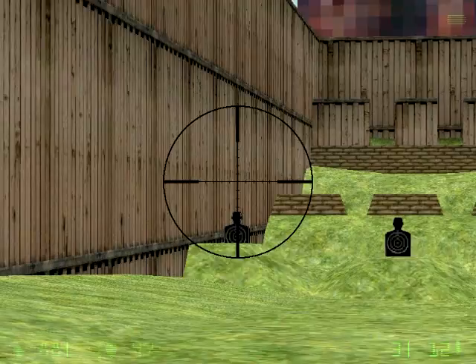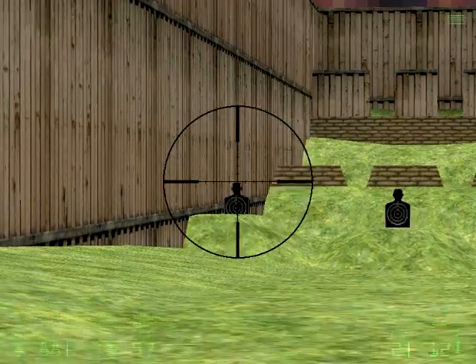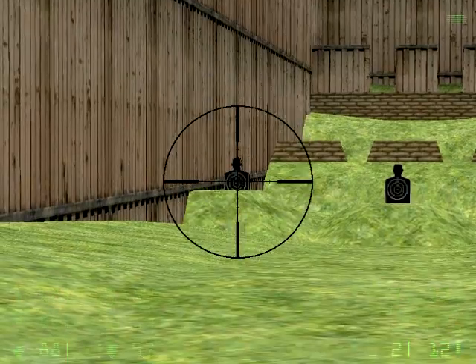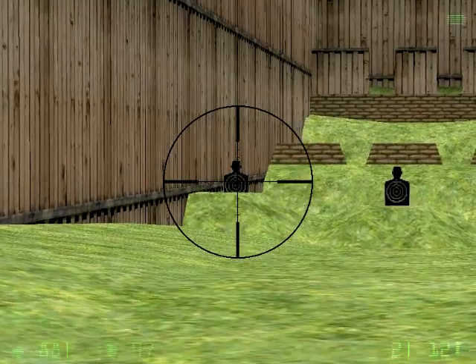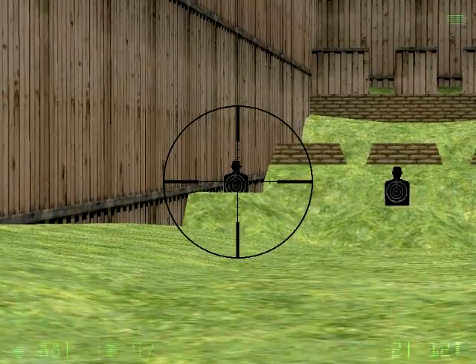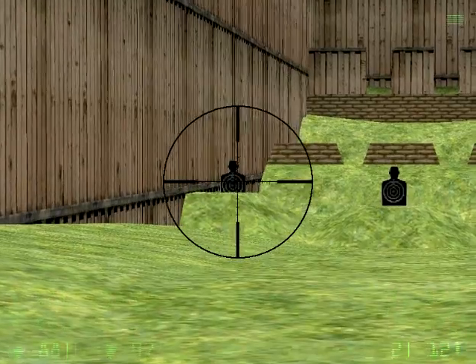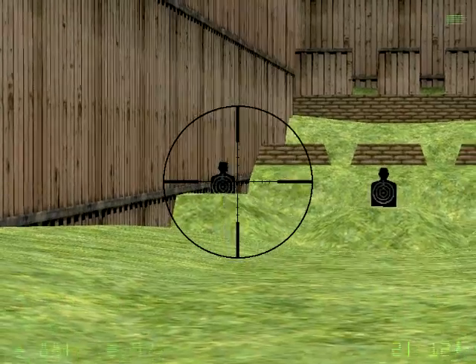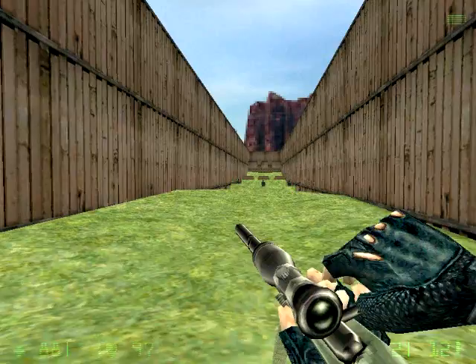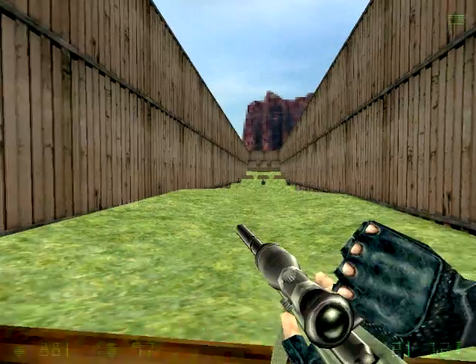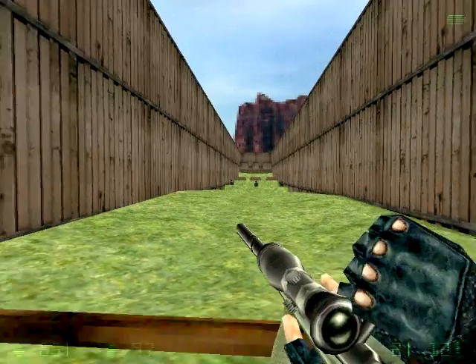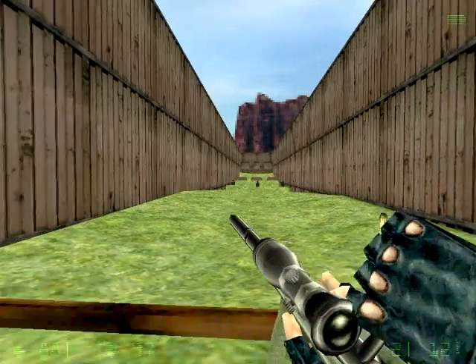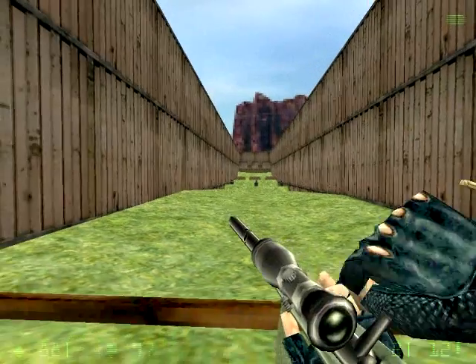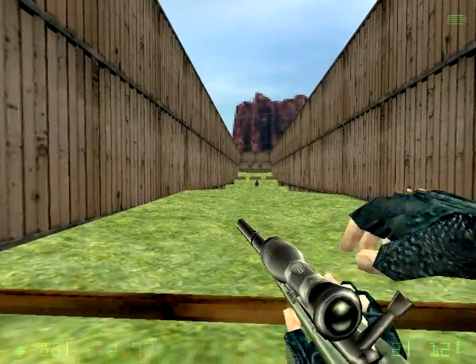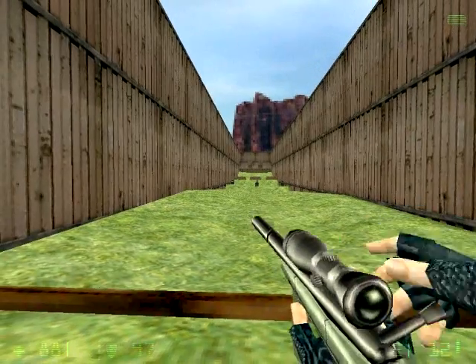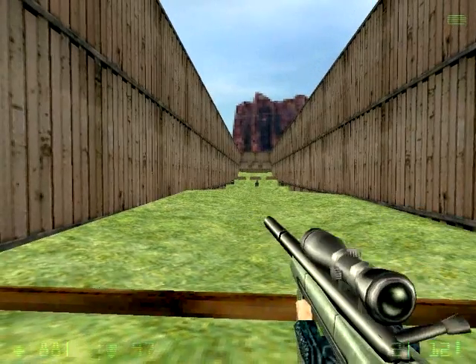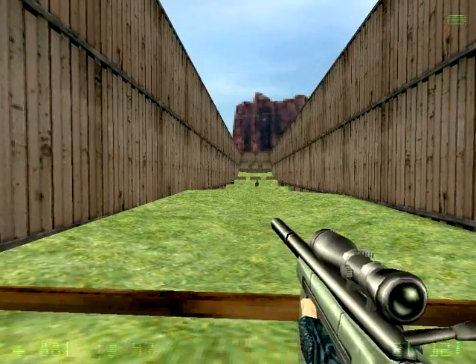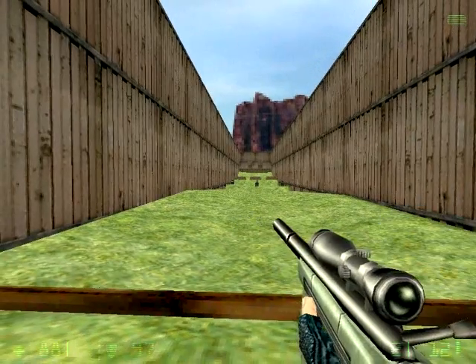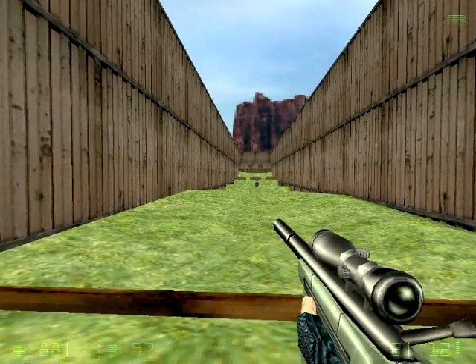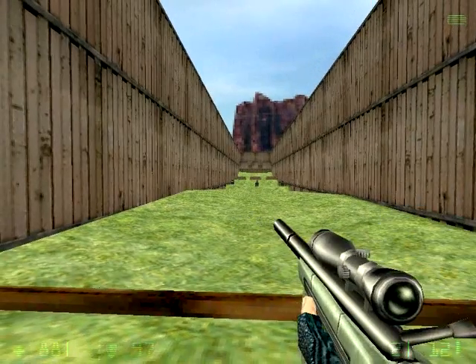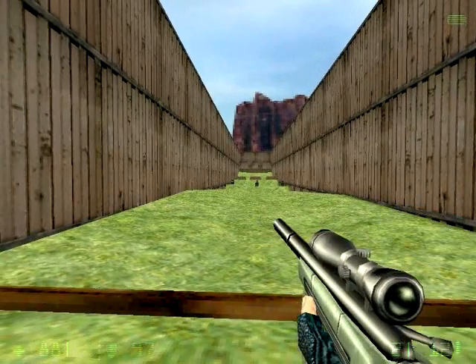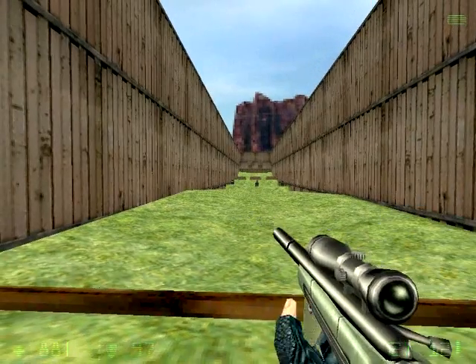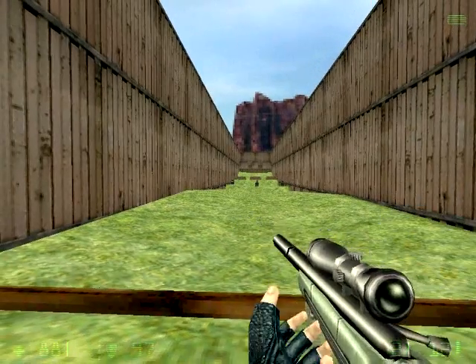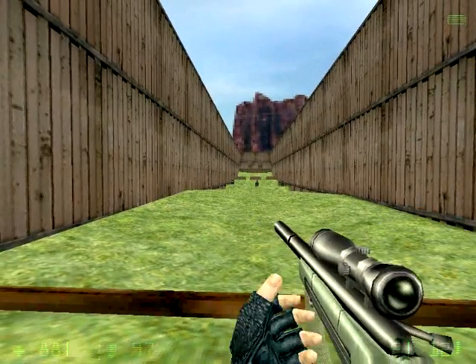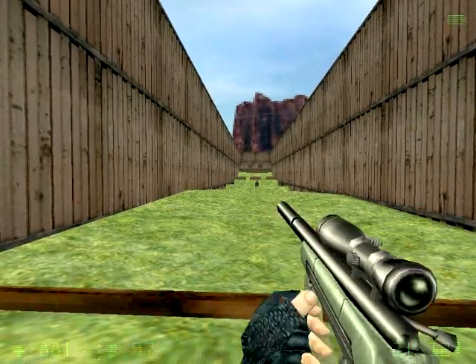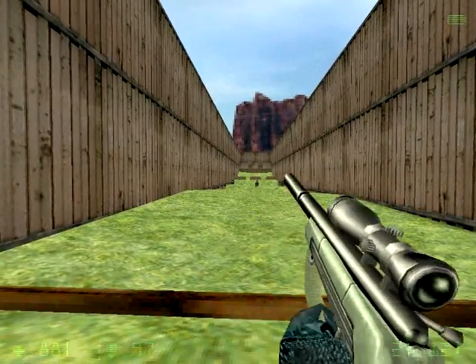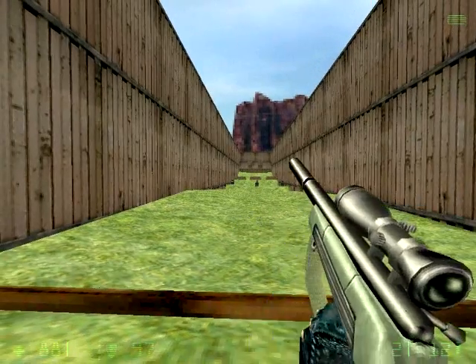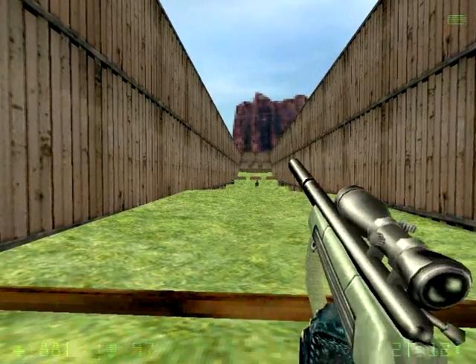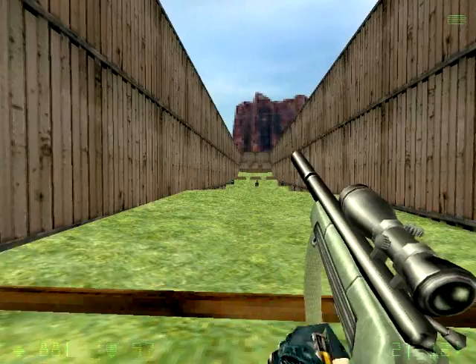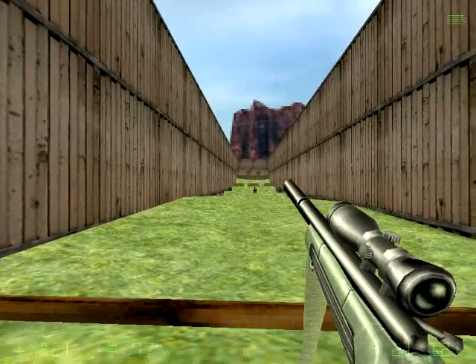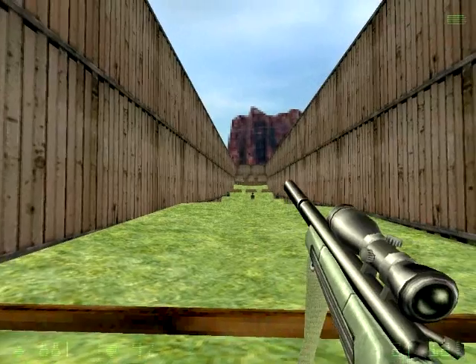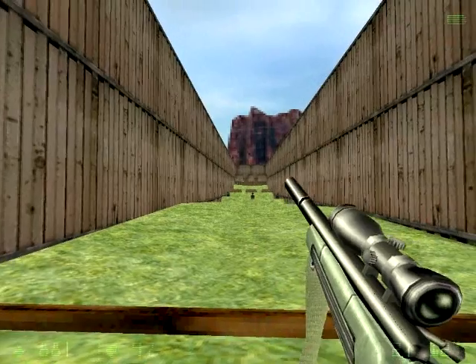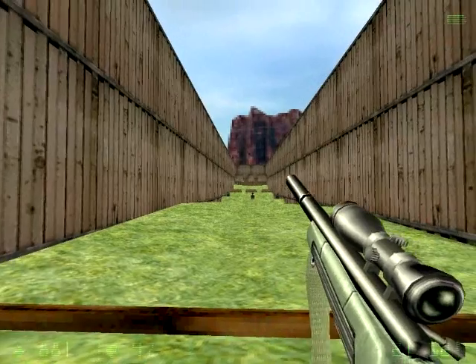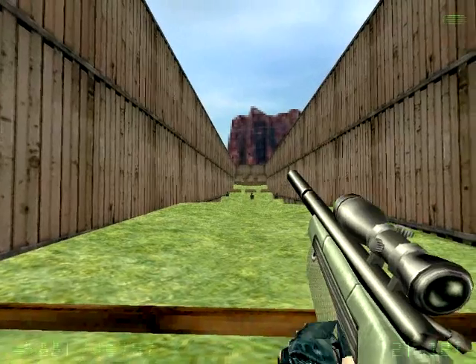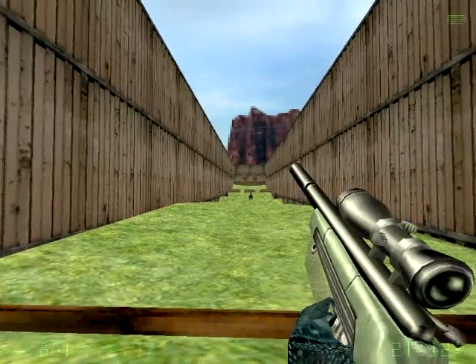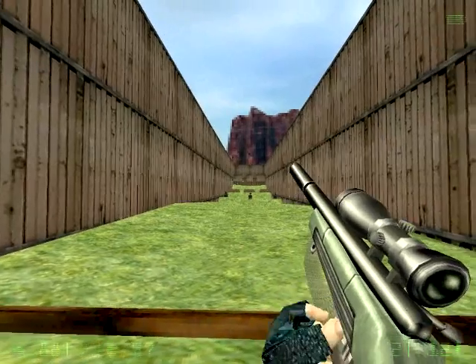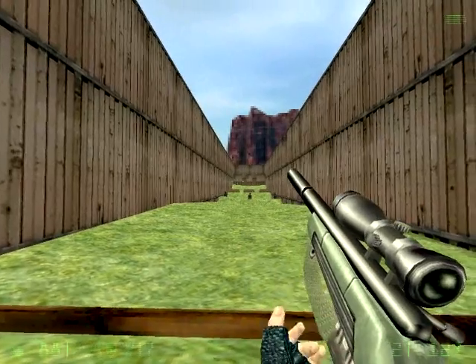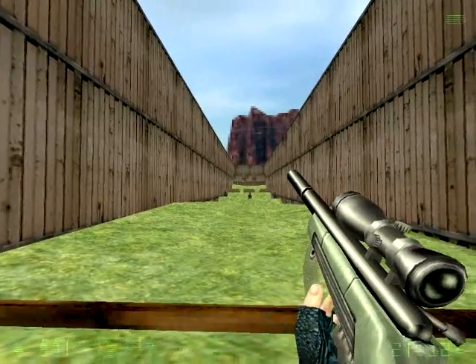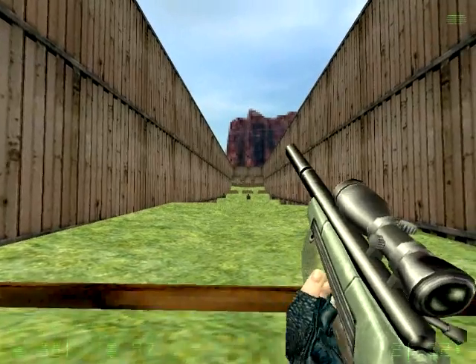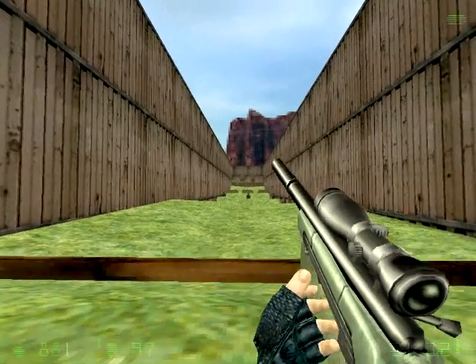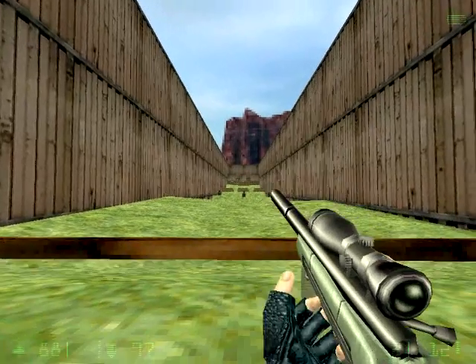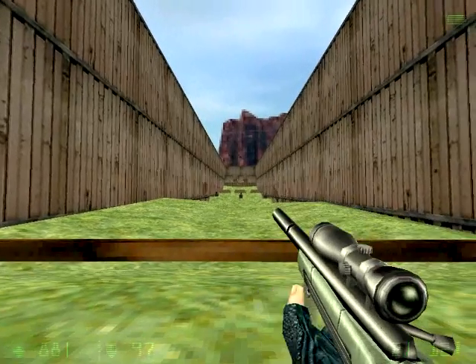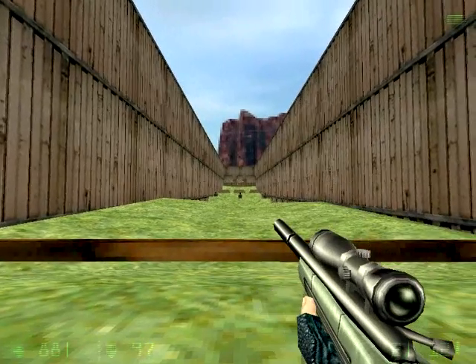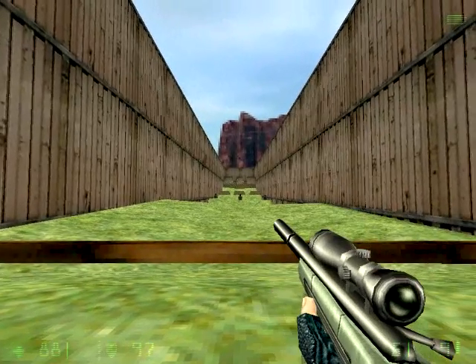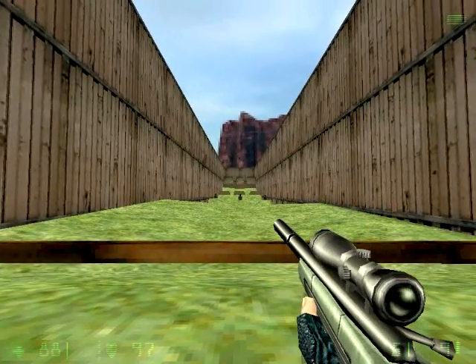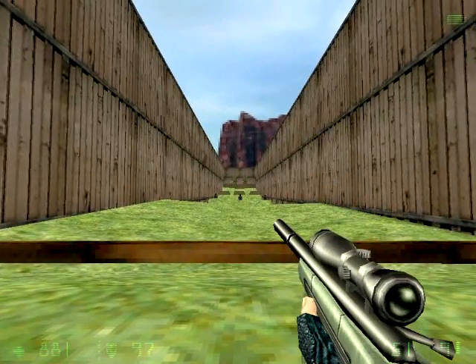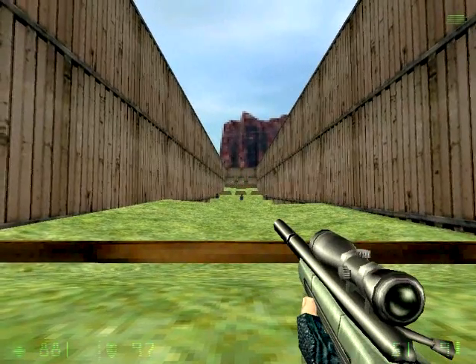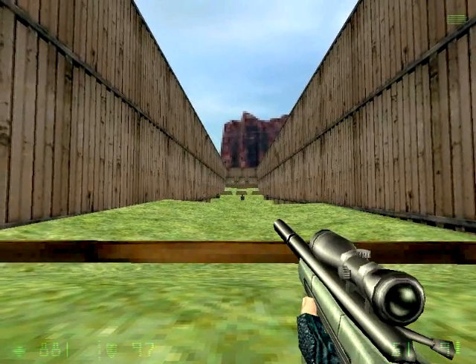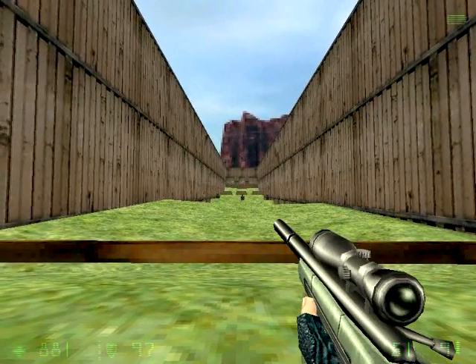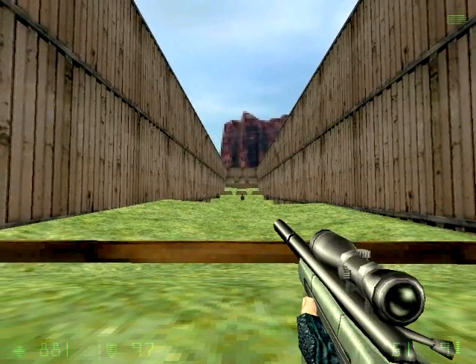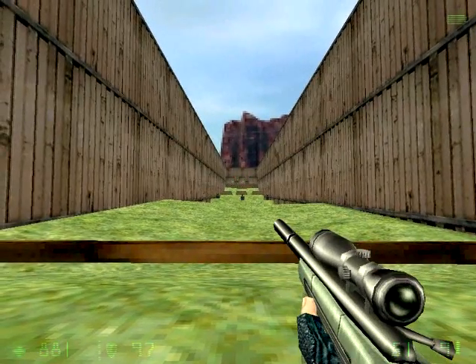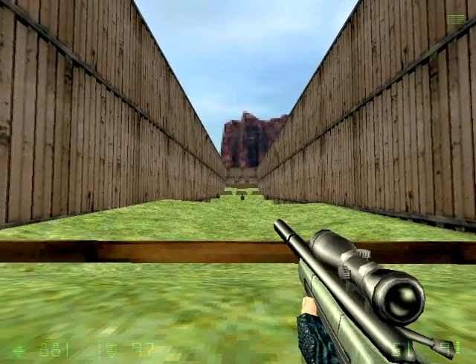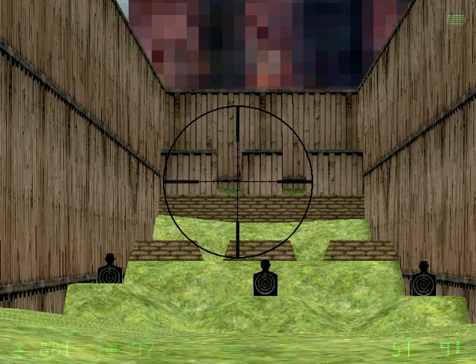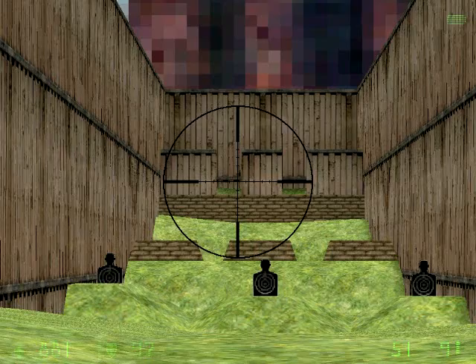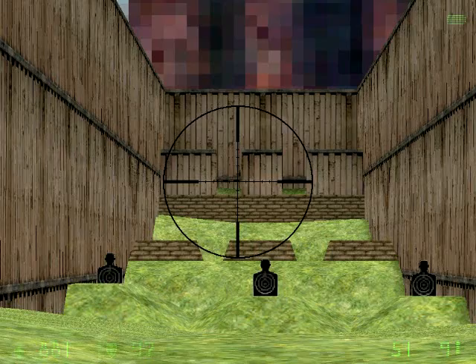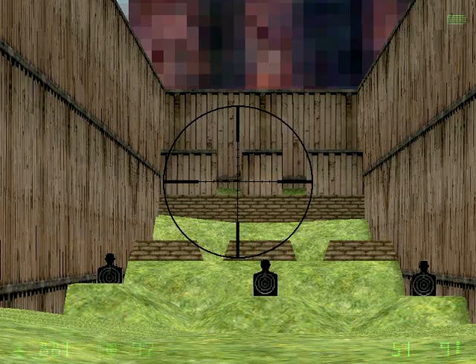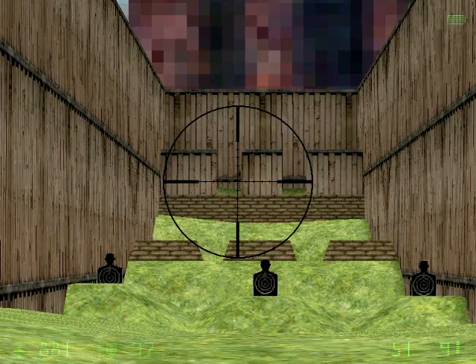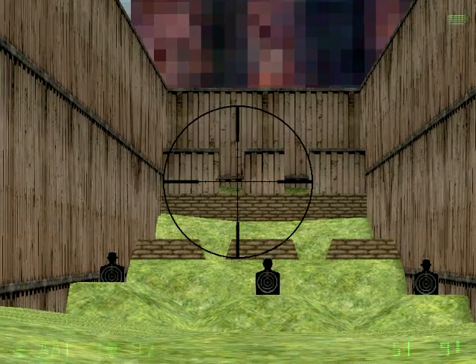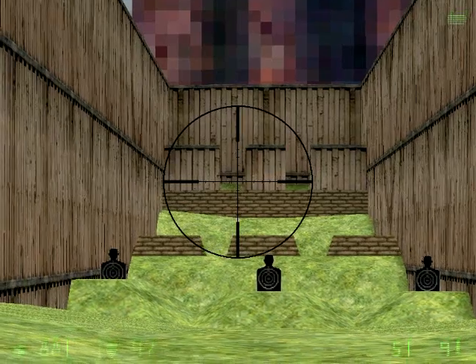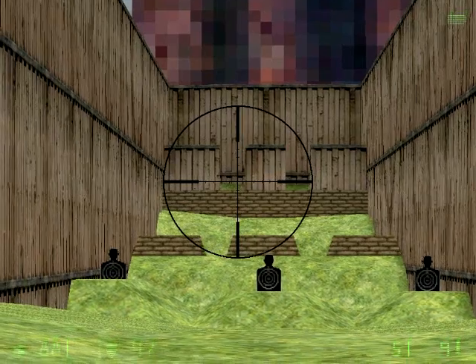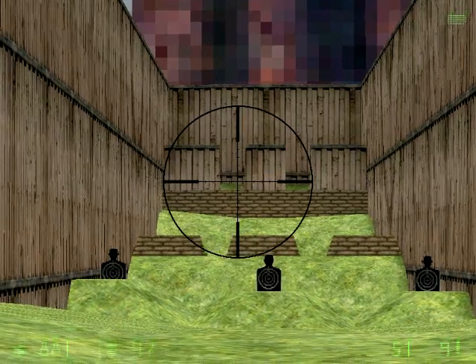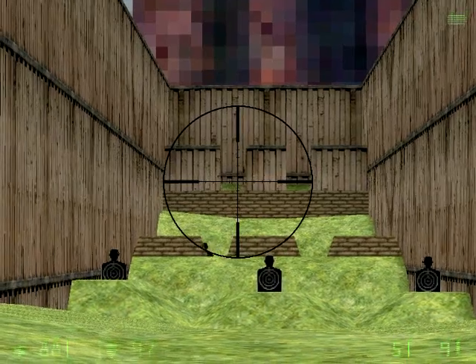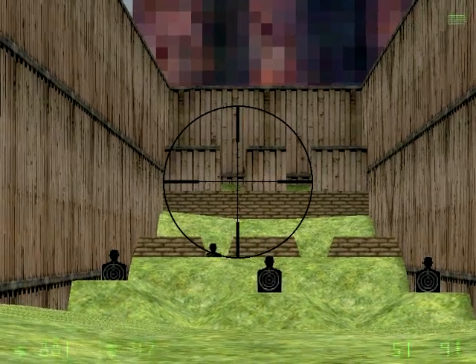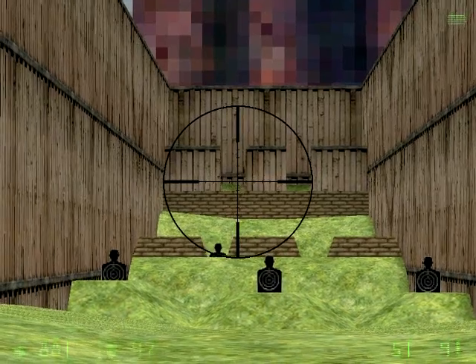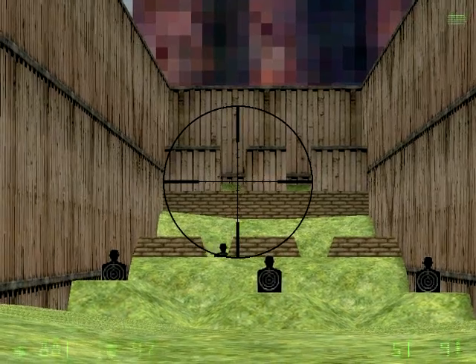Very good! Now let's see if you can hit the moving targets at long range! Make sure to take your time and line up those shots, soldier!